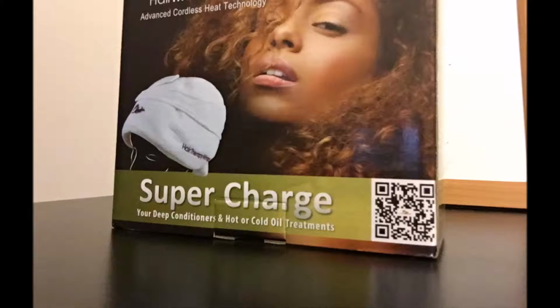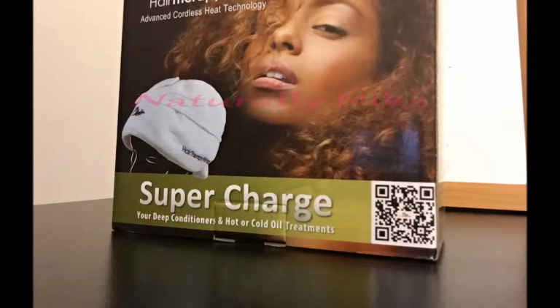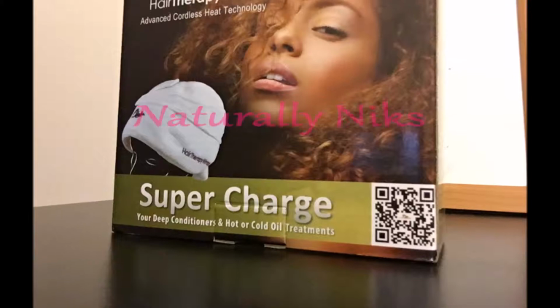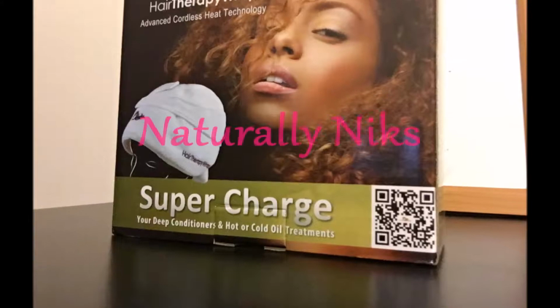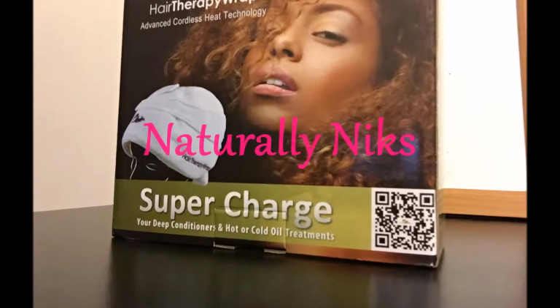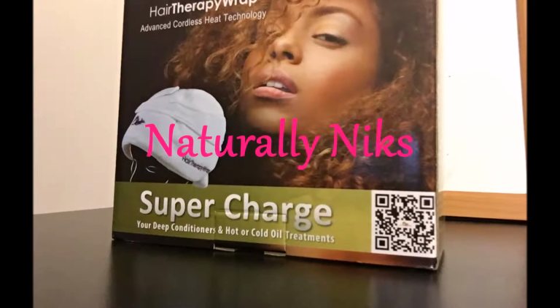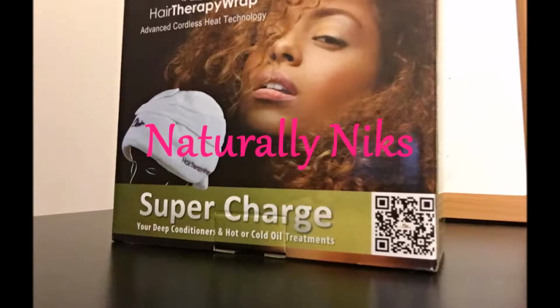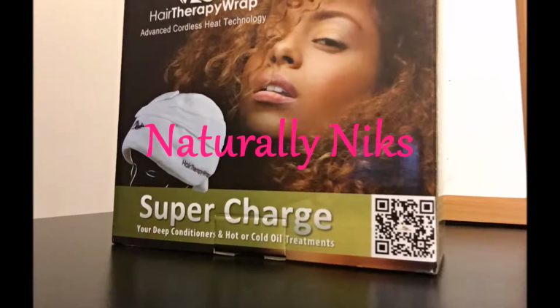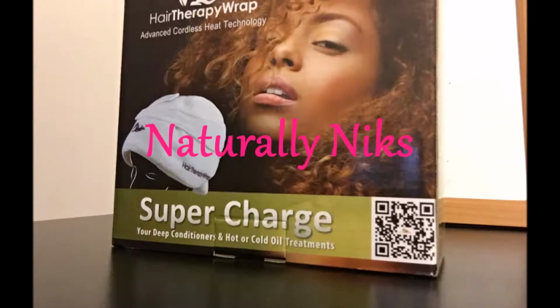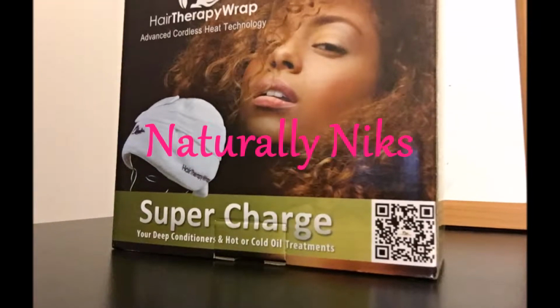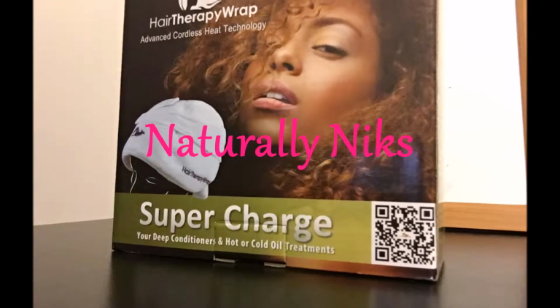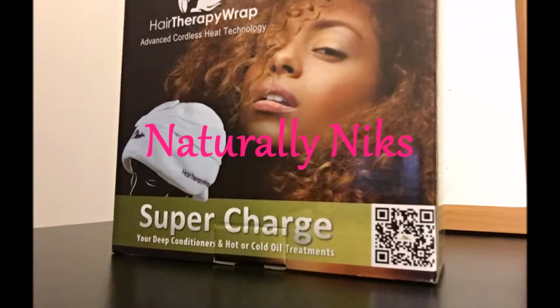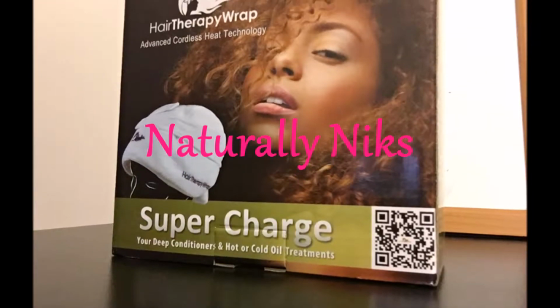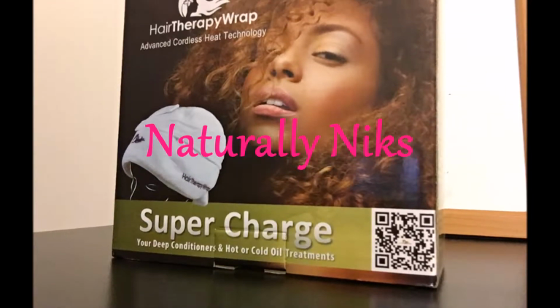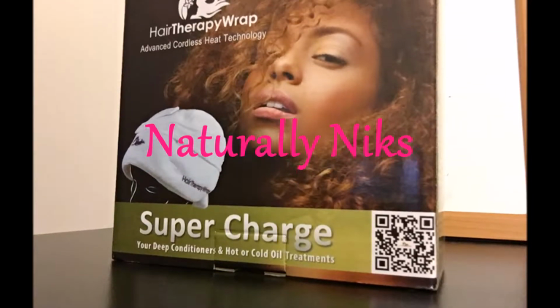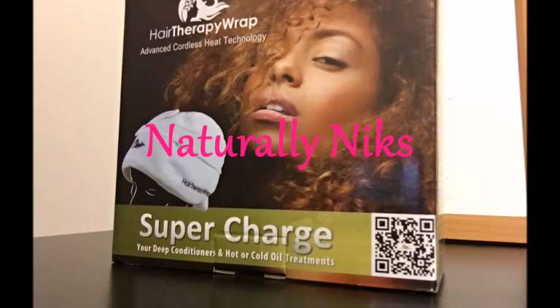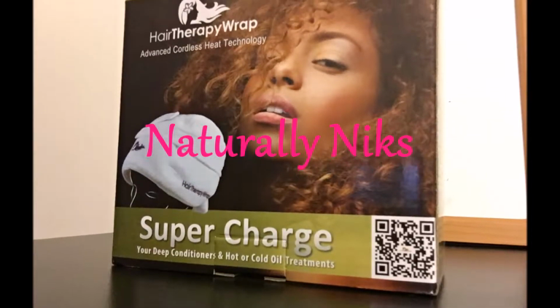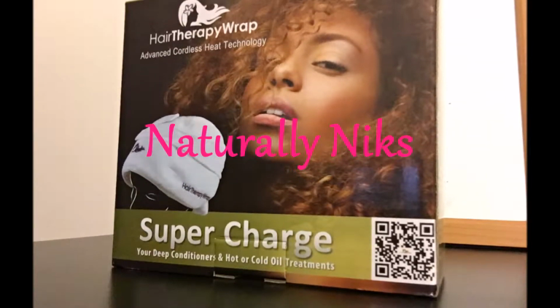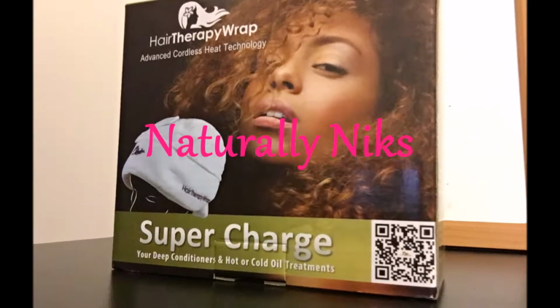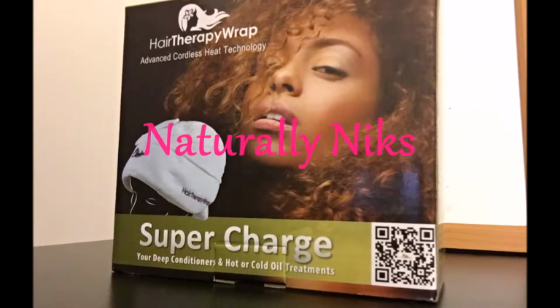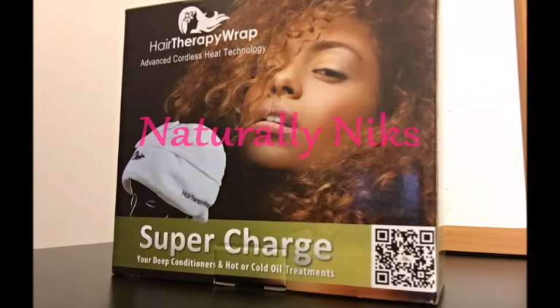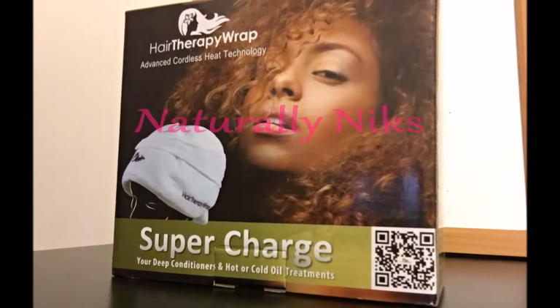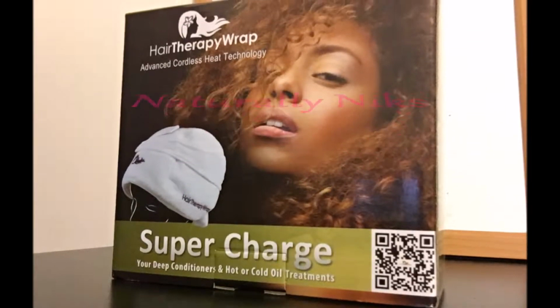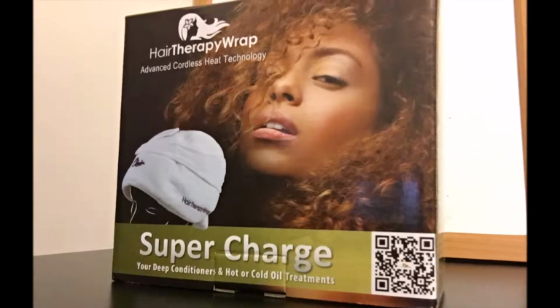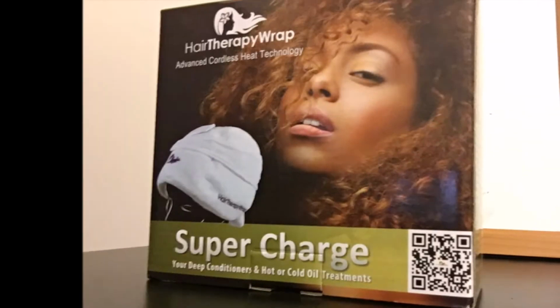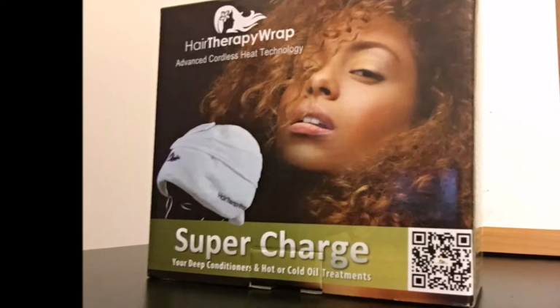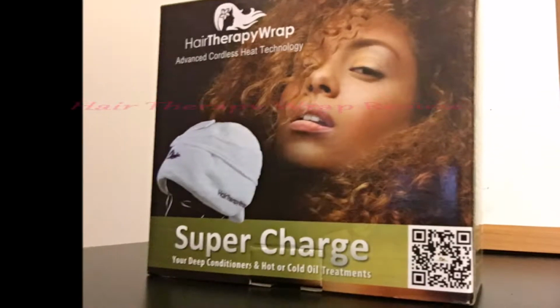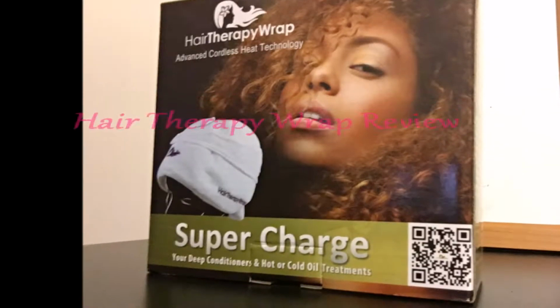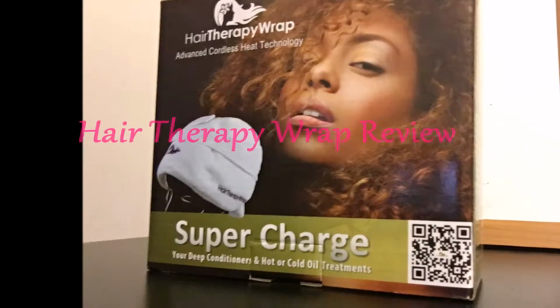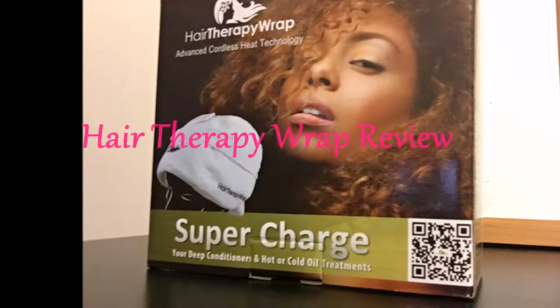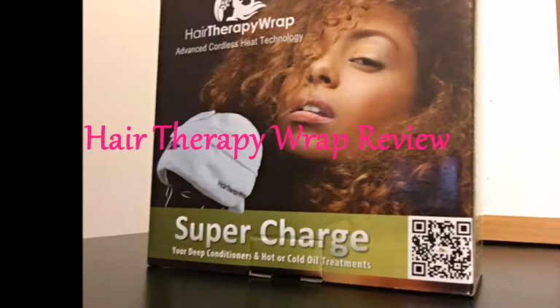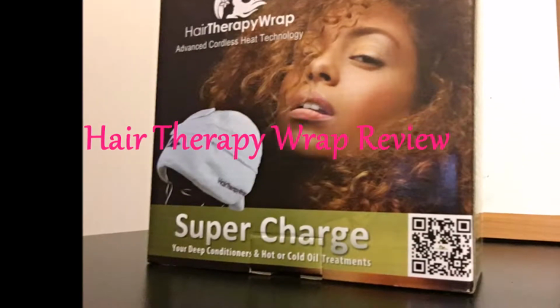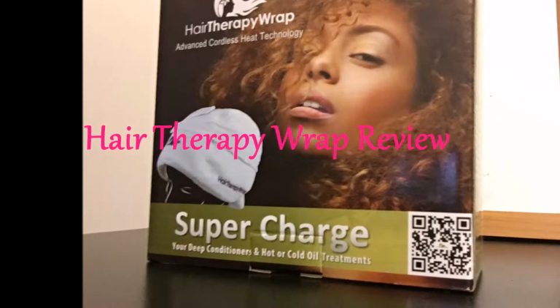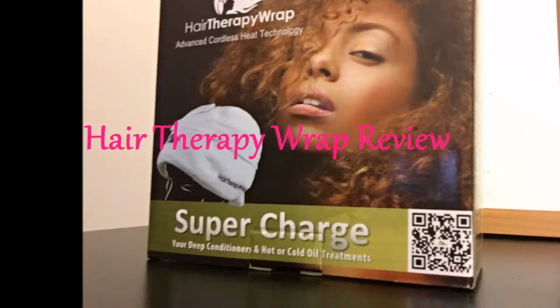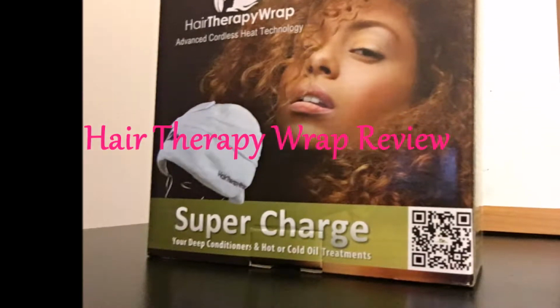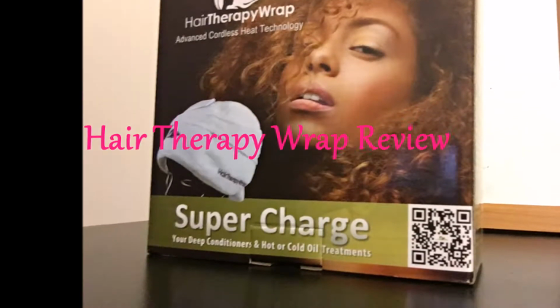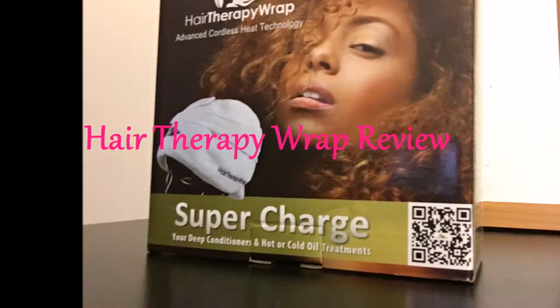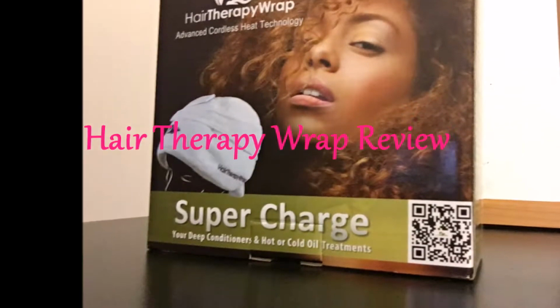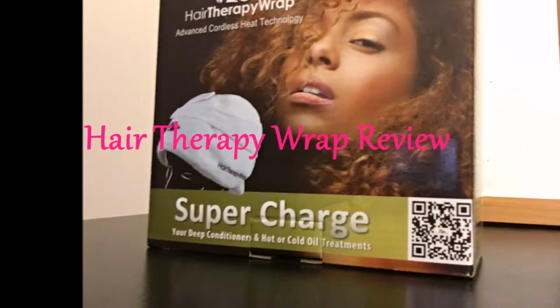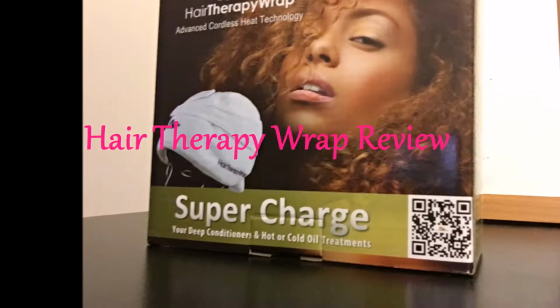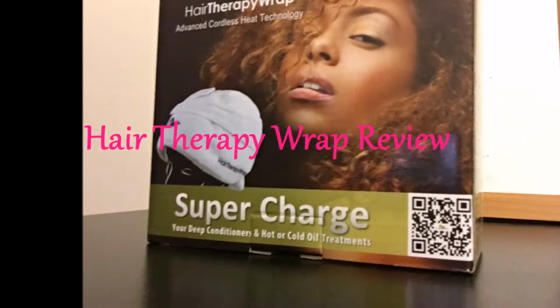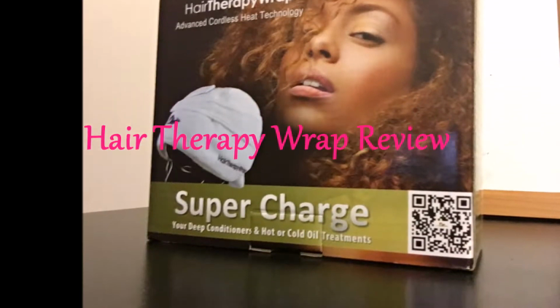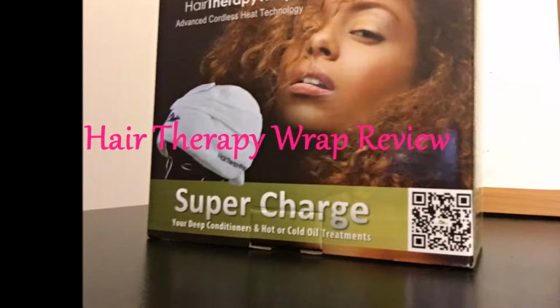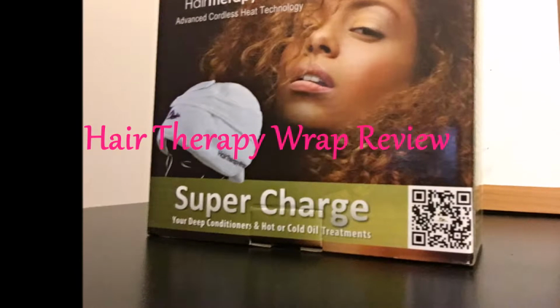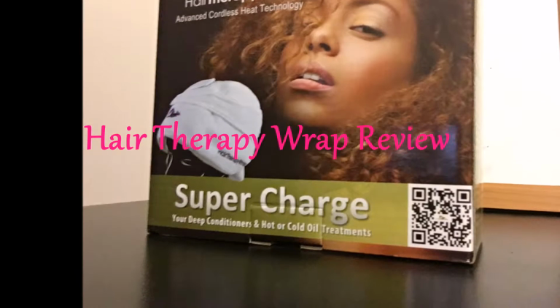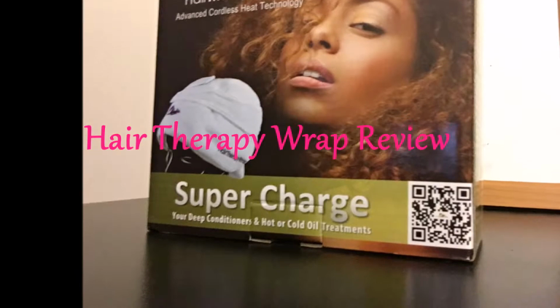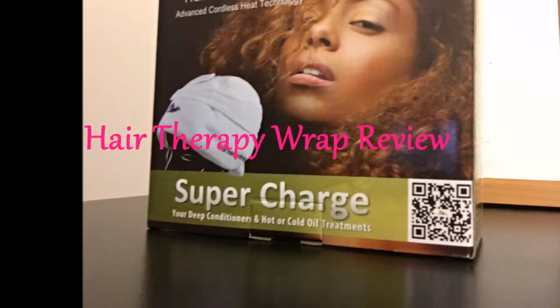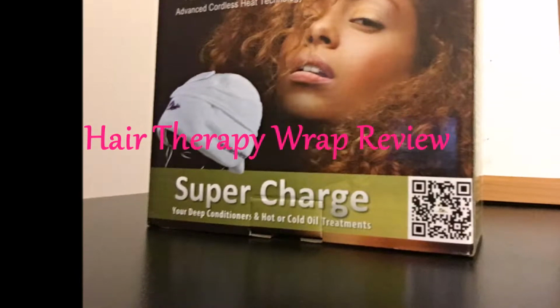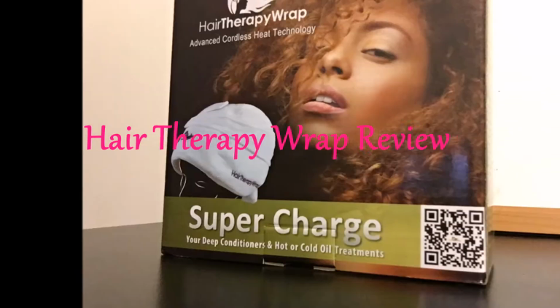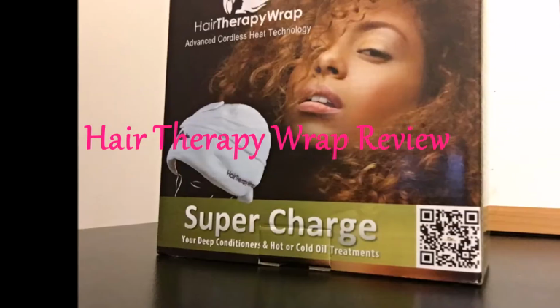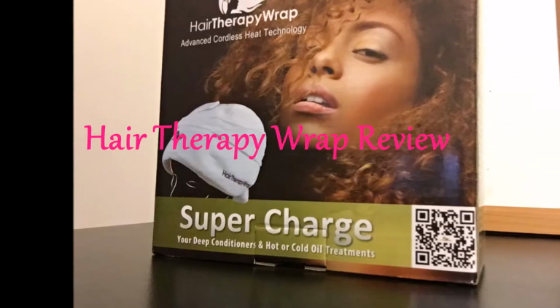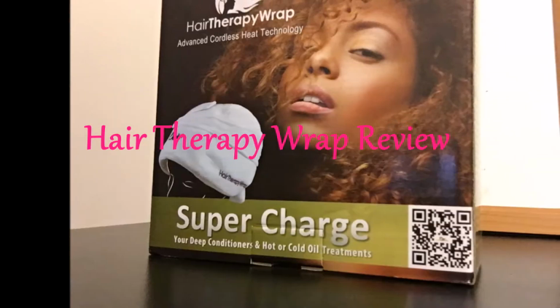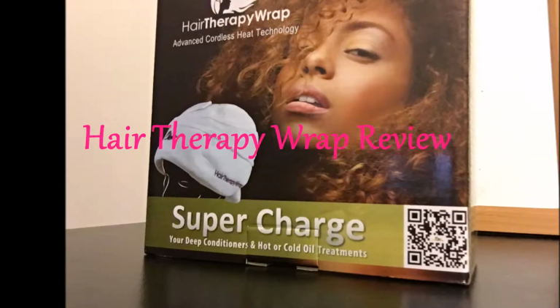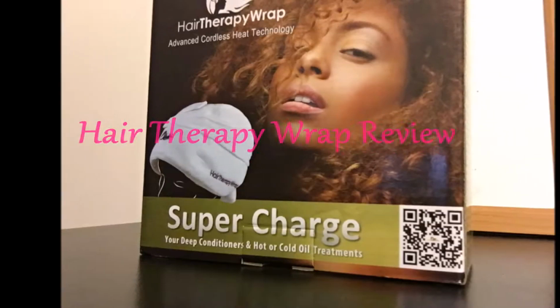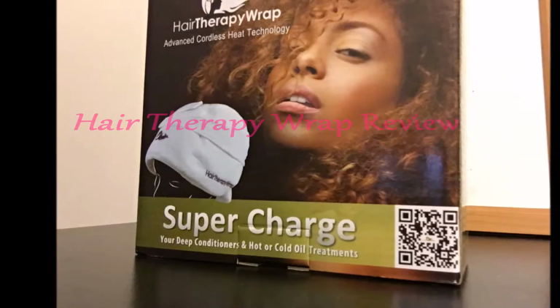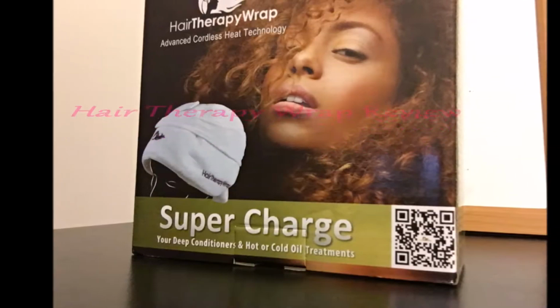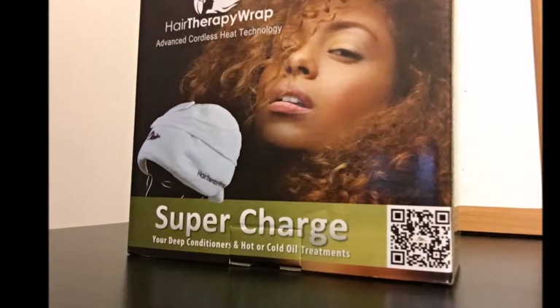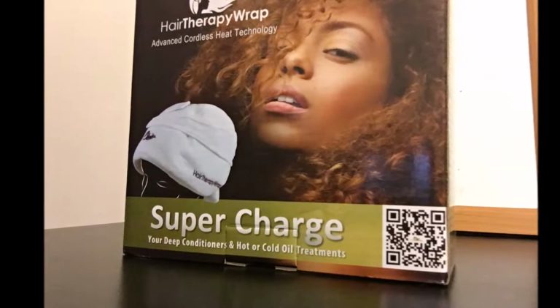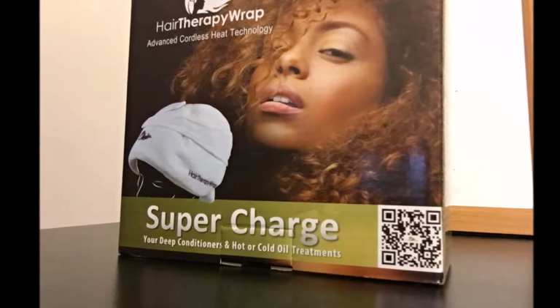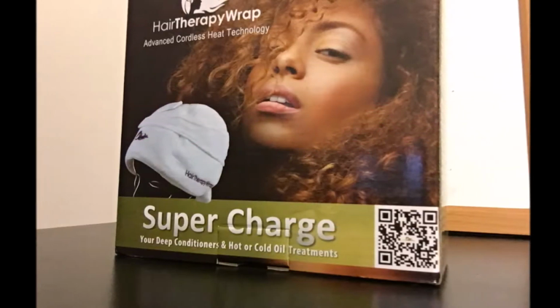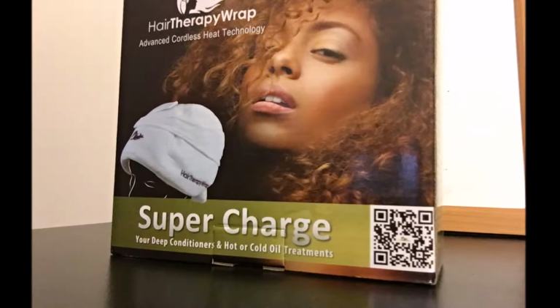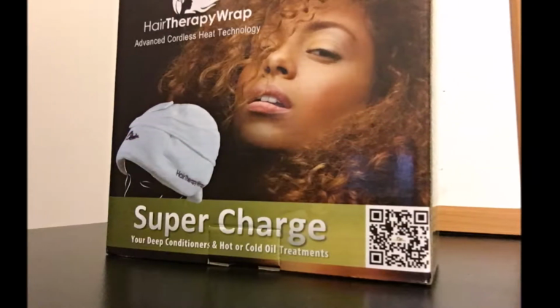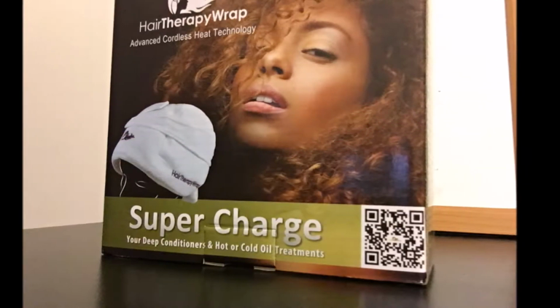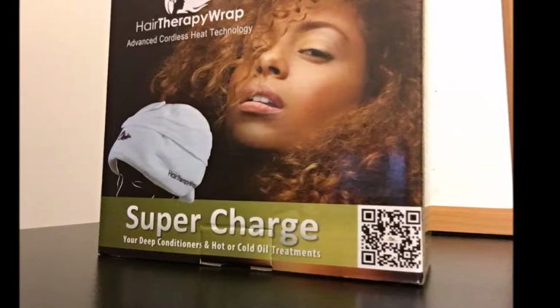Hey you guys, it's naturally NYX. This video is a review on the hair therapy wrap, so stay tuned.